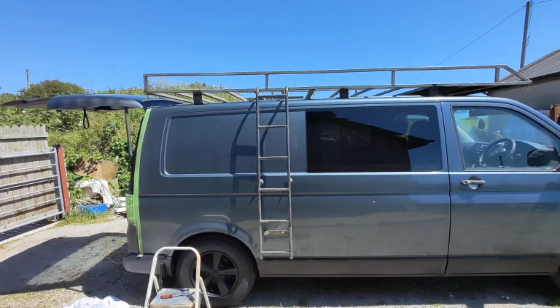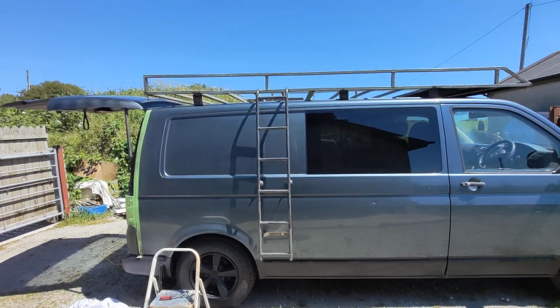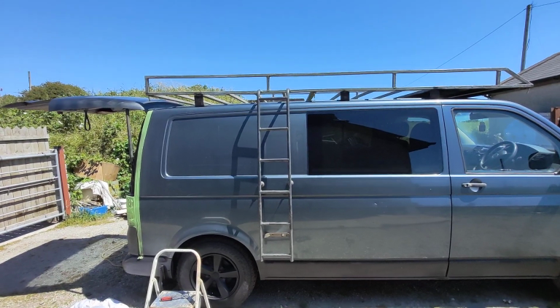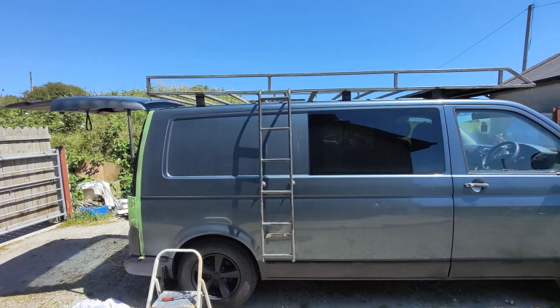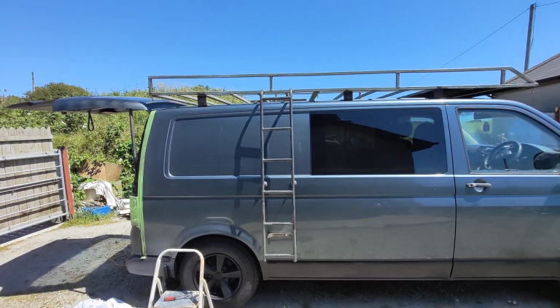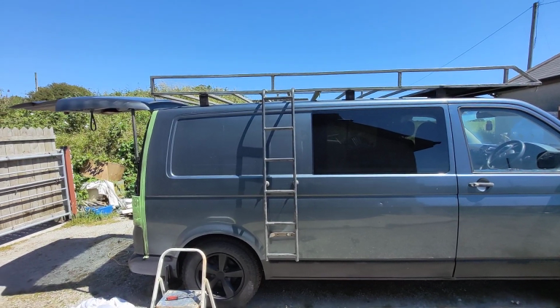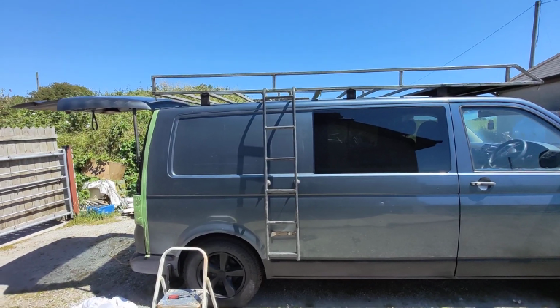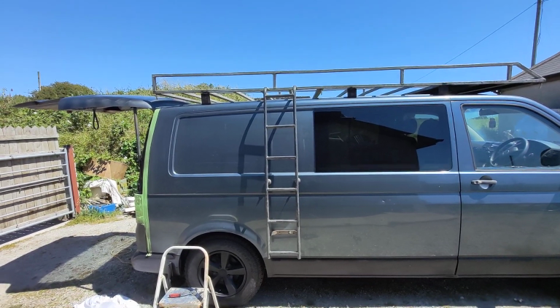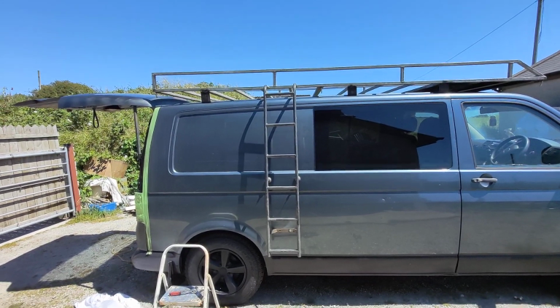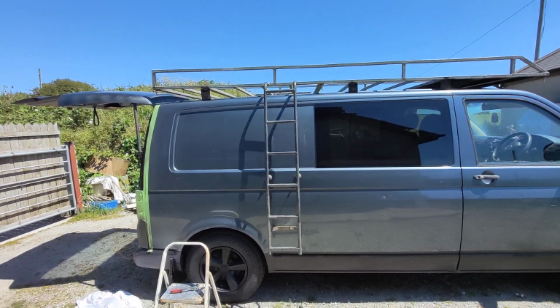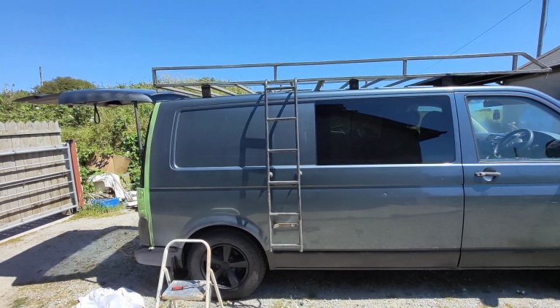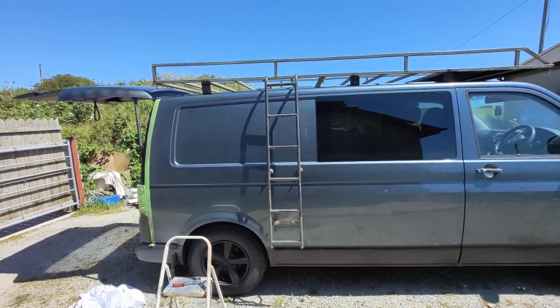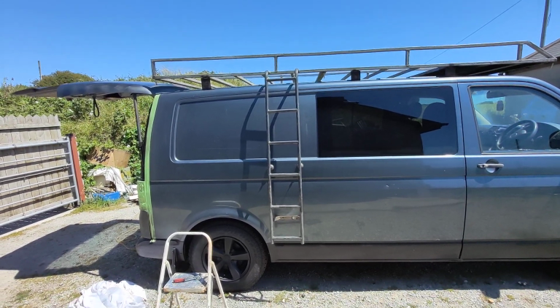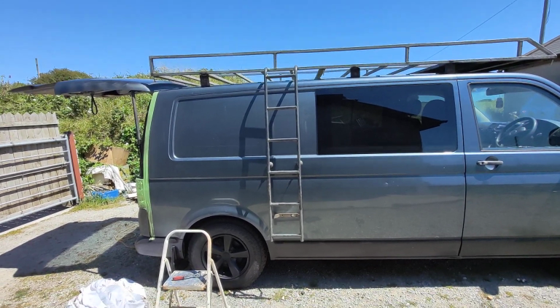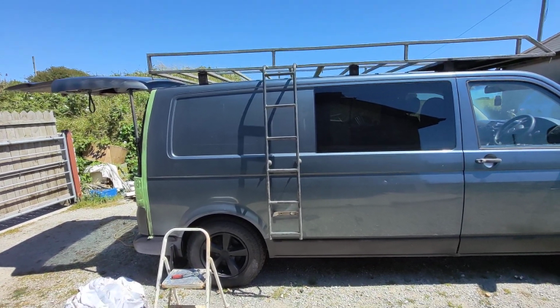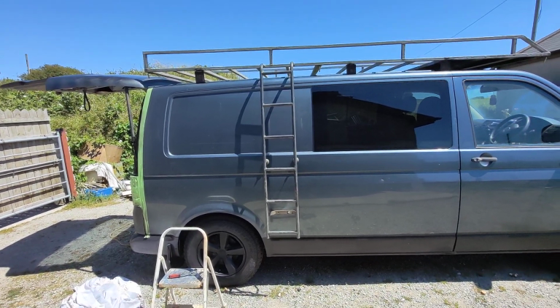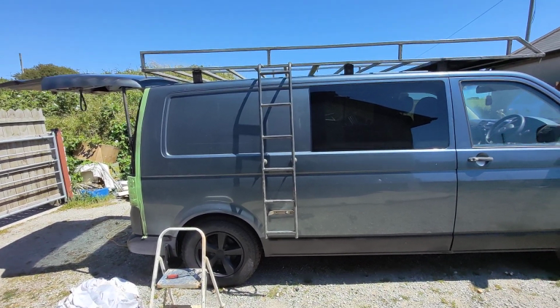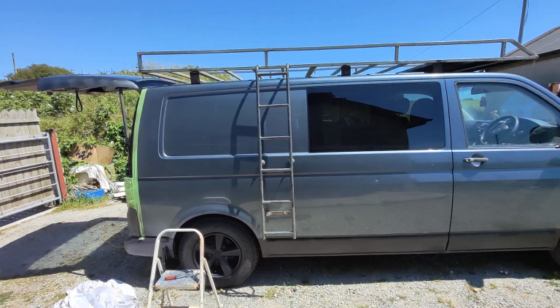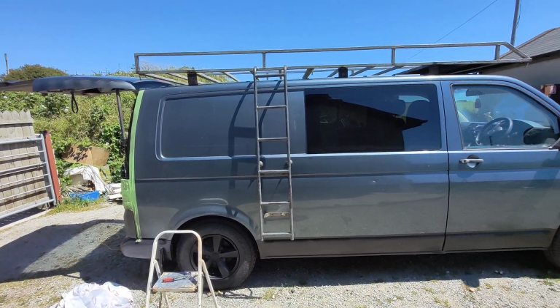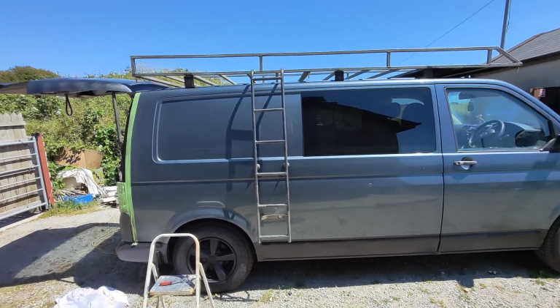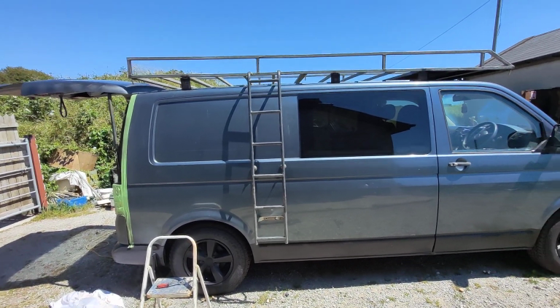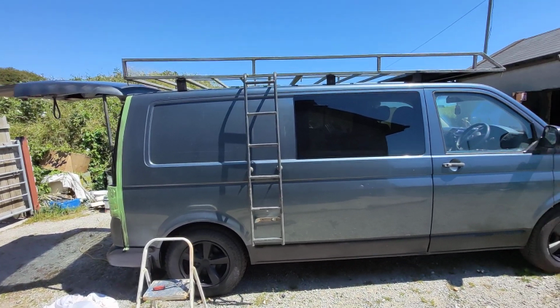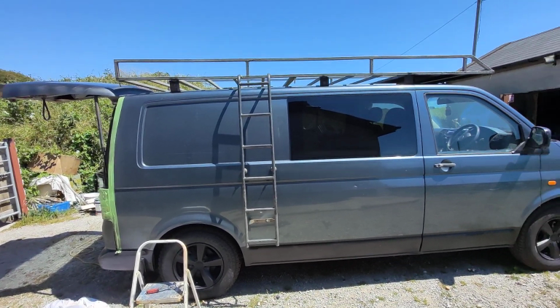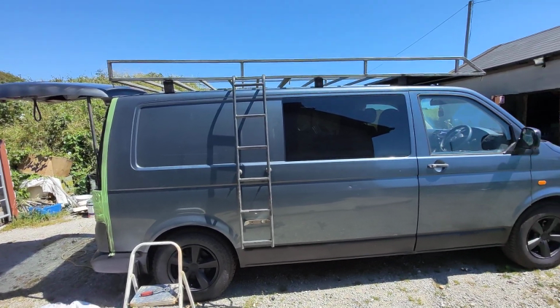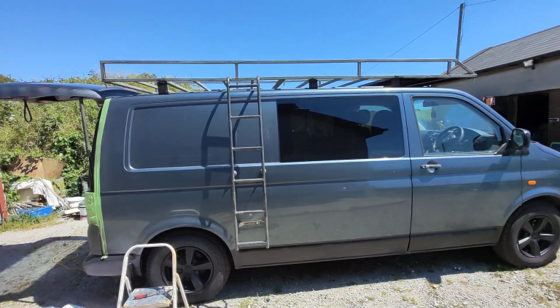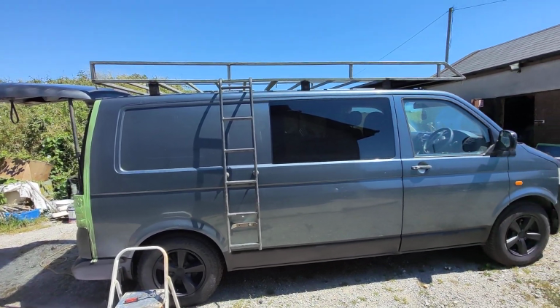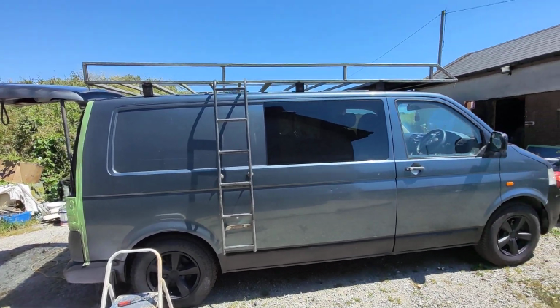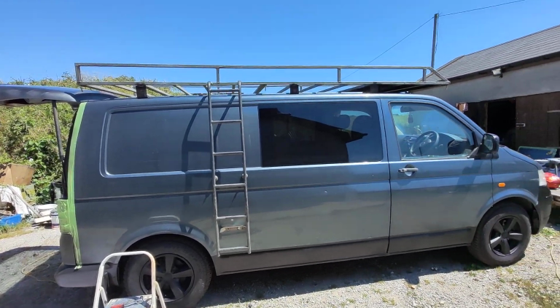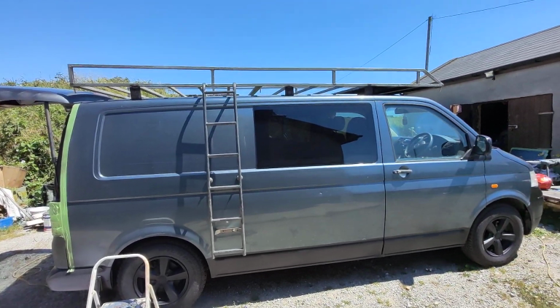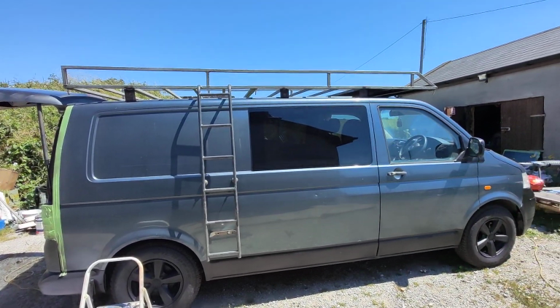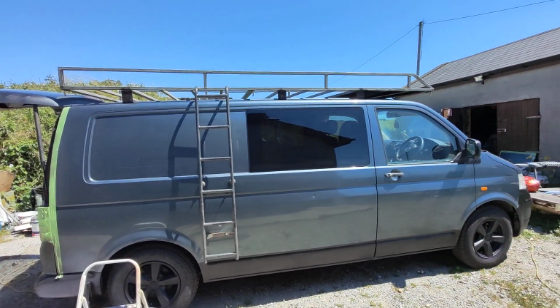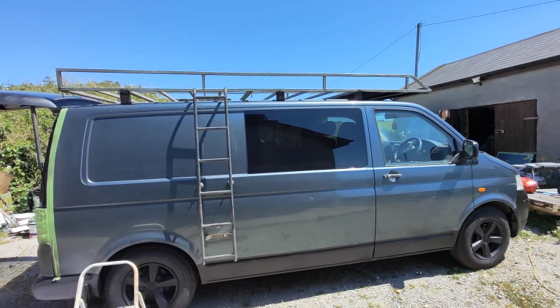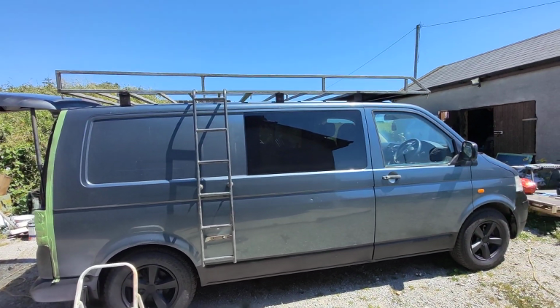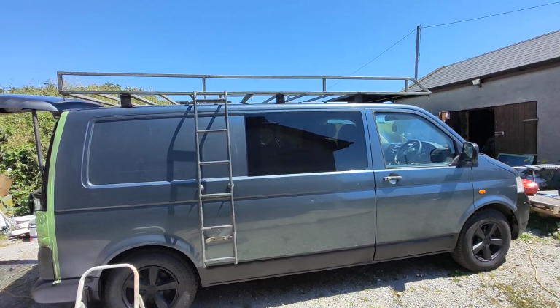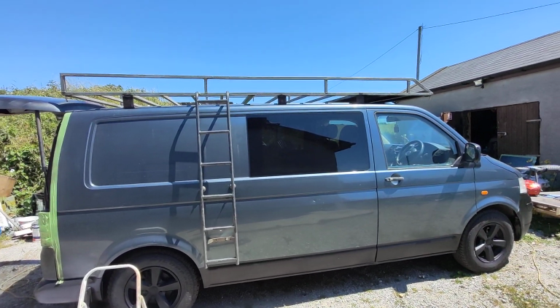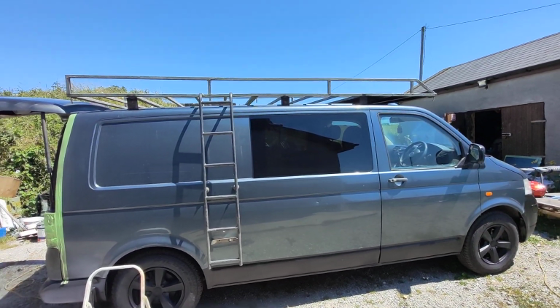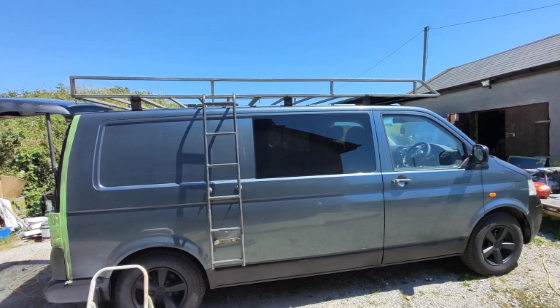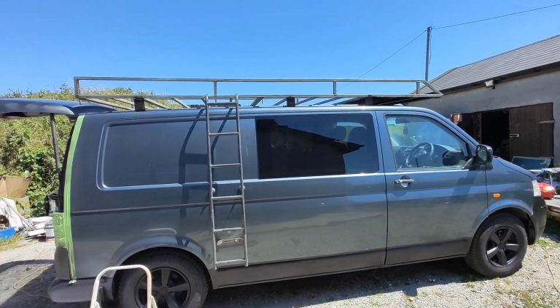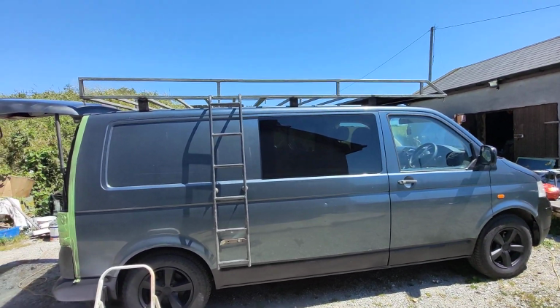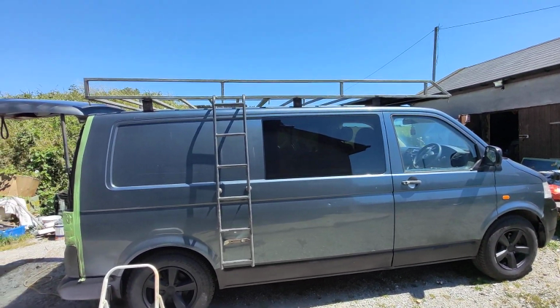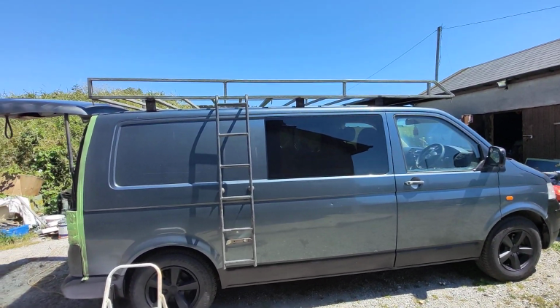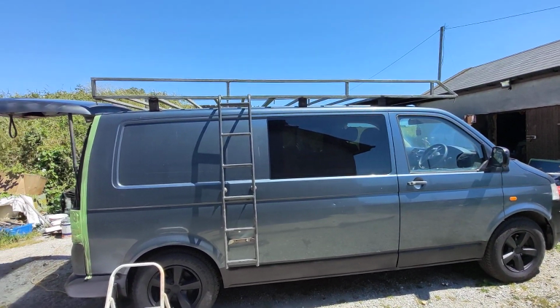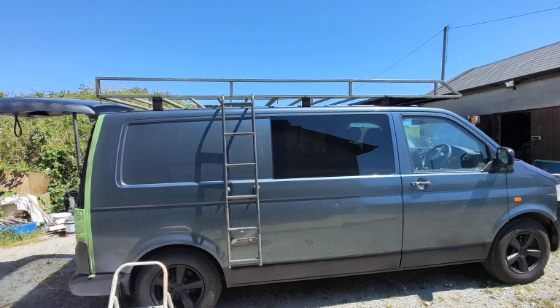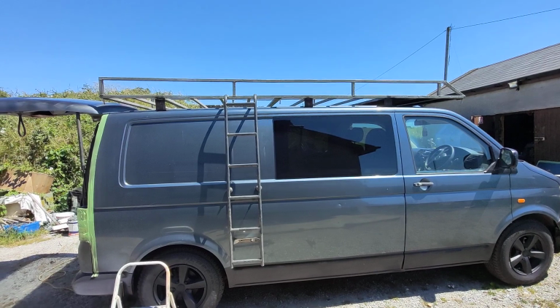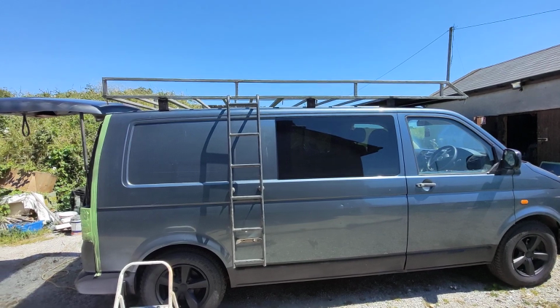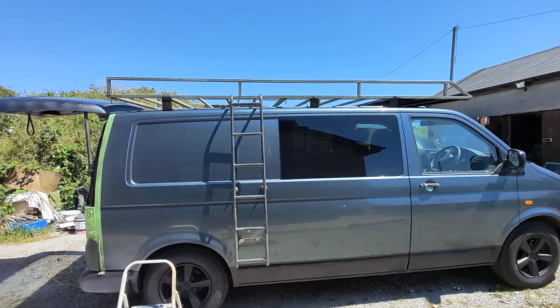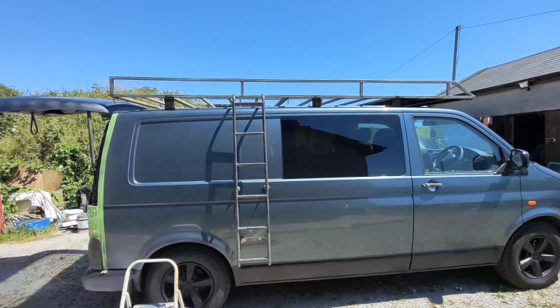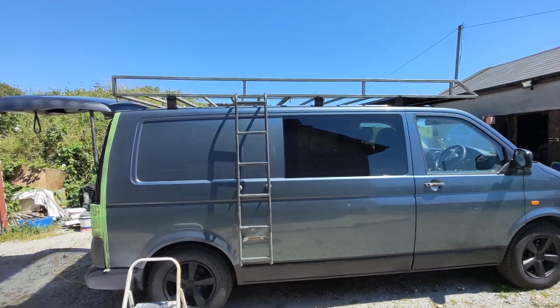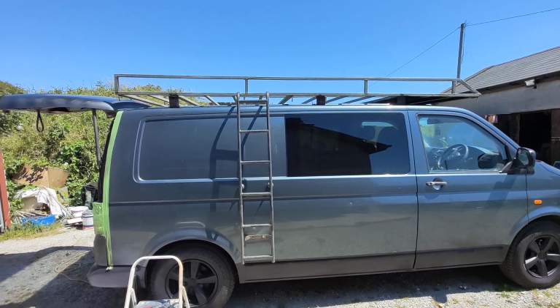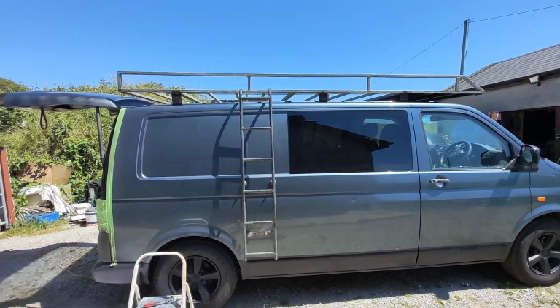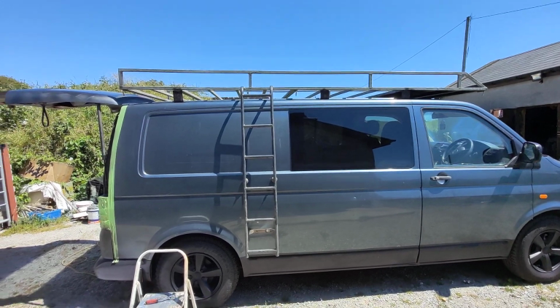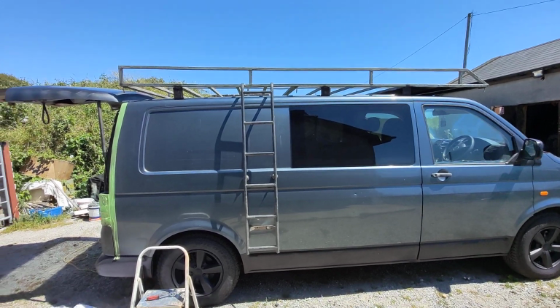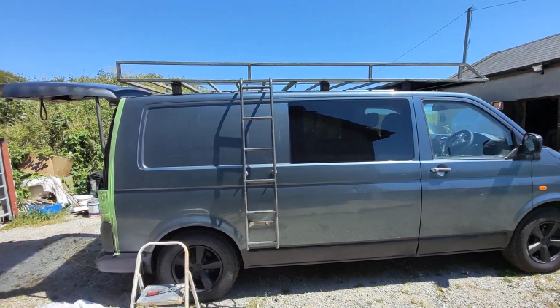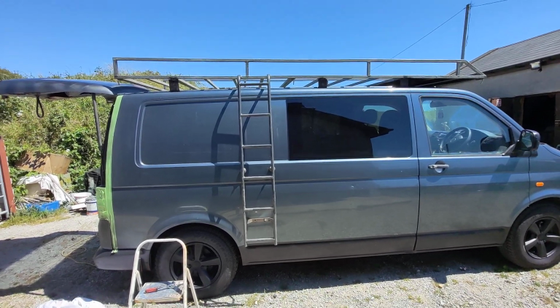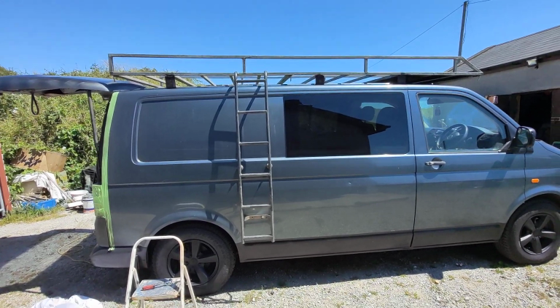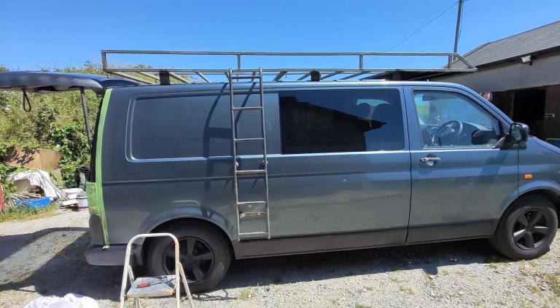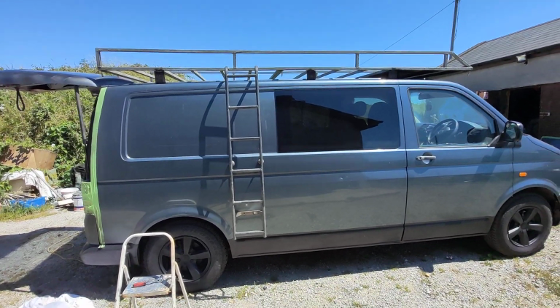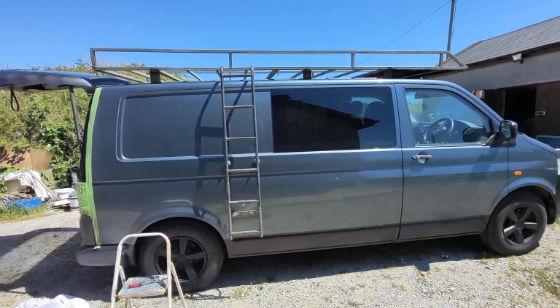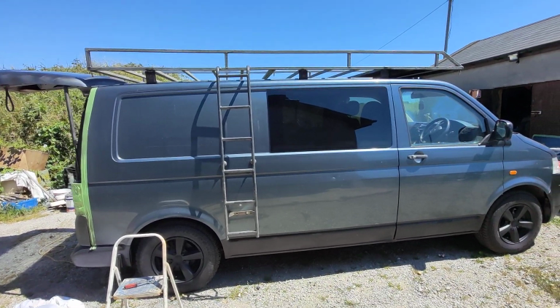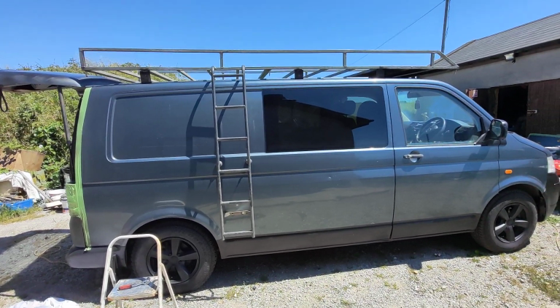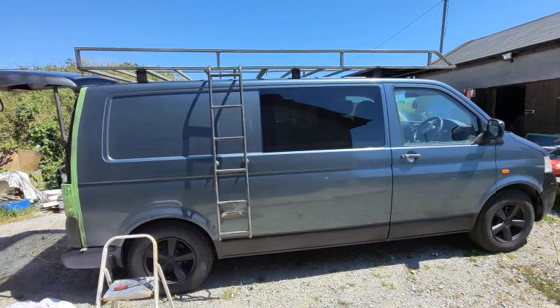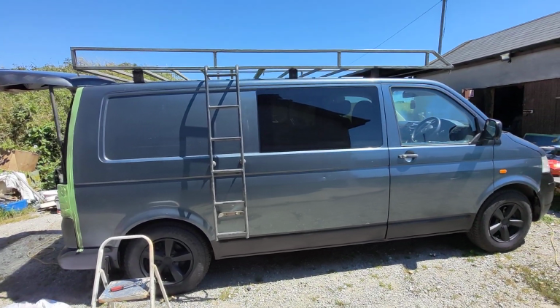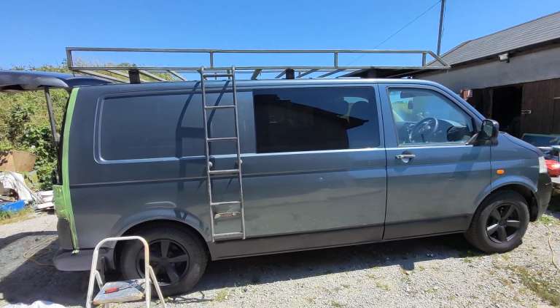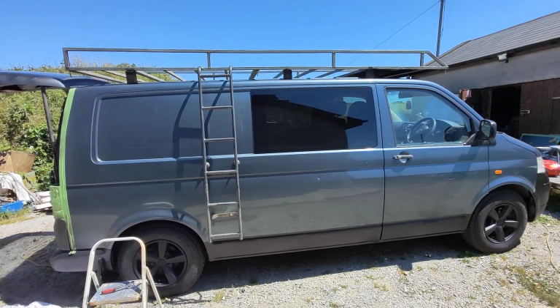I'm going to take that off now, get my painting finished, and then we'll see about getting that roof rack off and giving that a coat of paint. See you later guys.